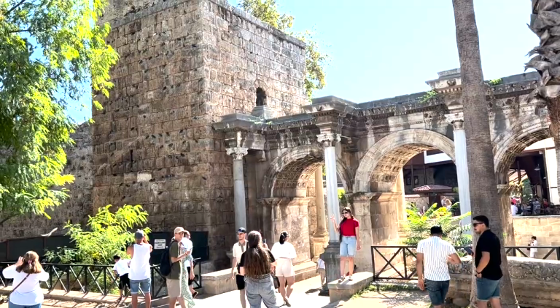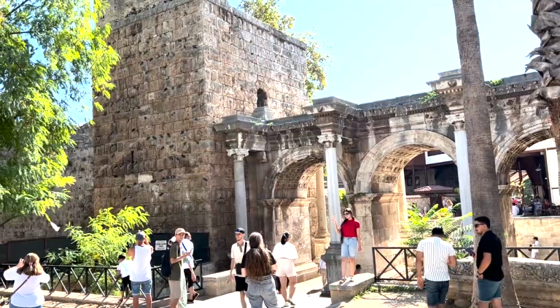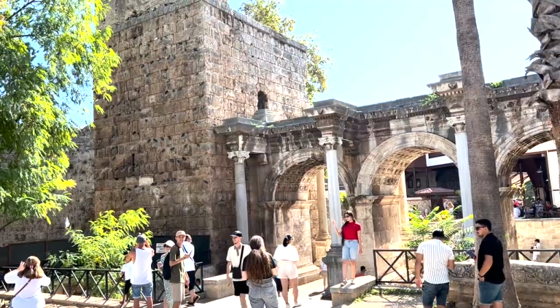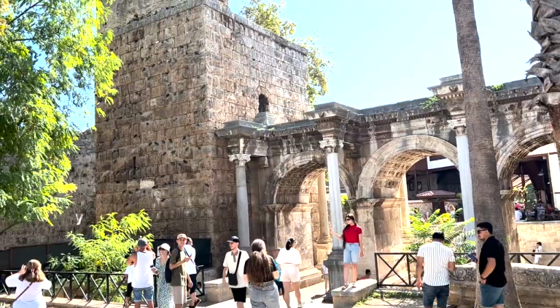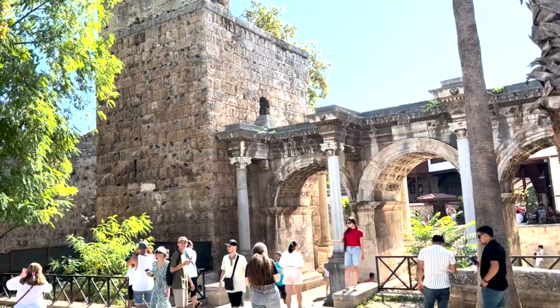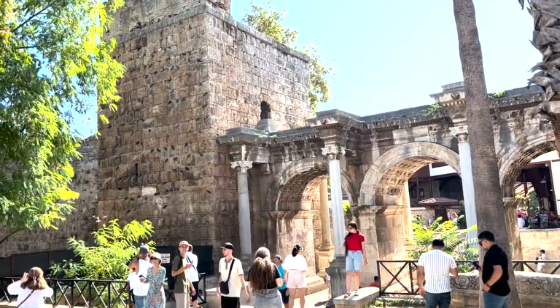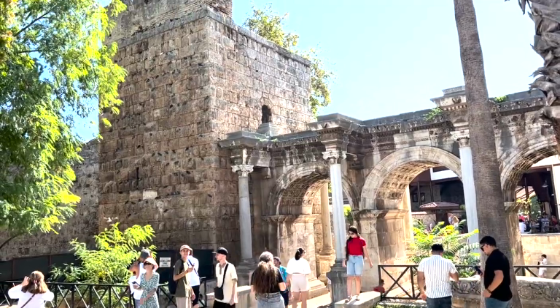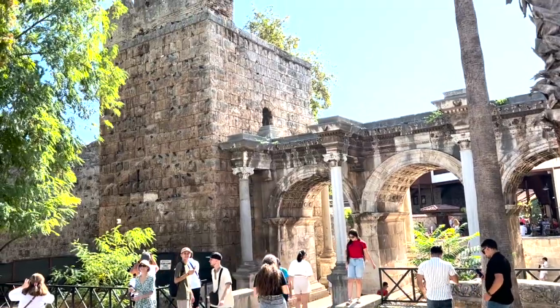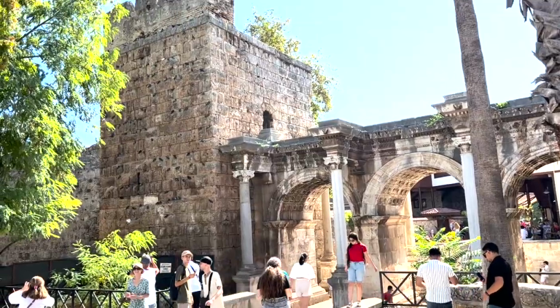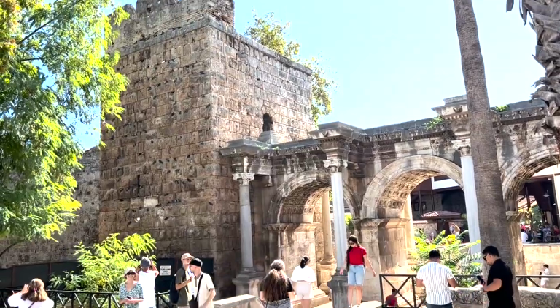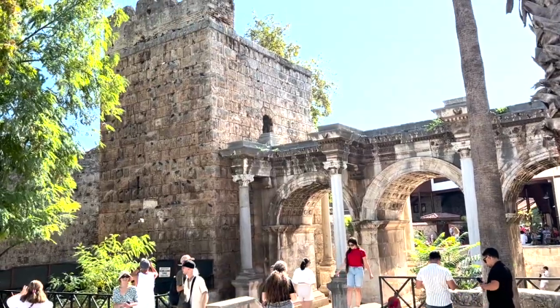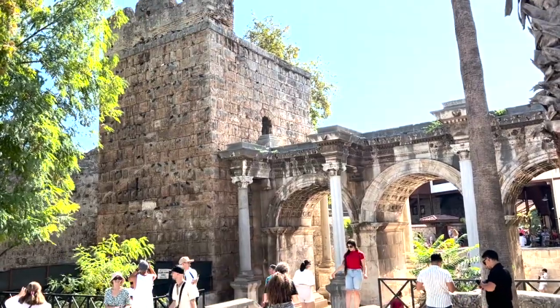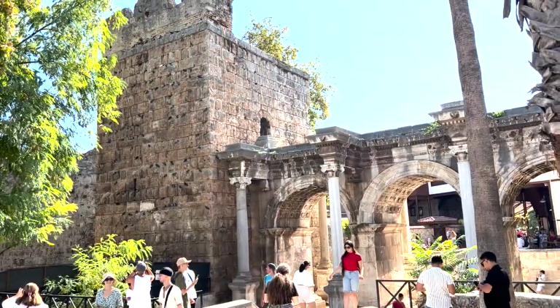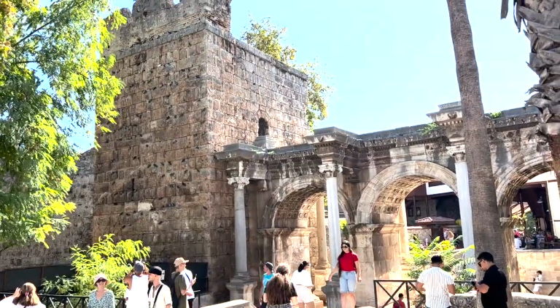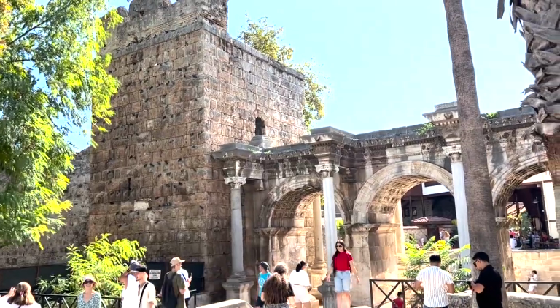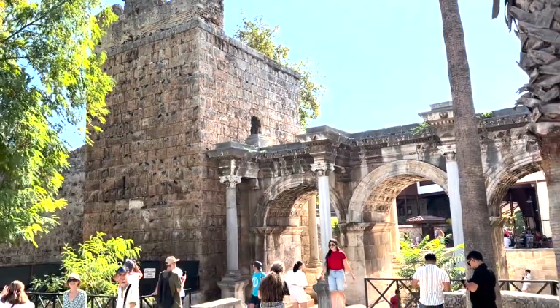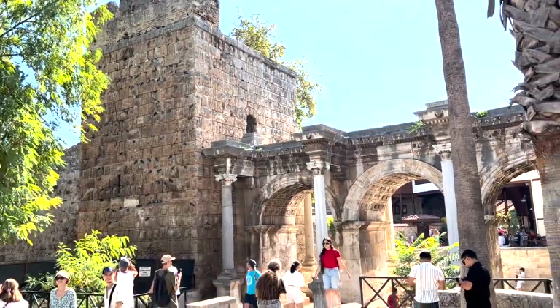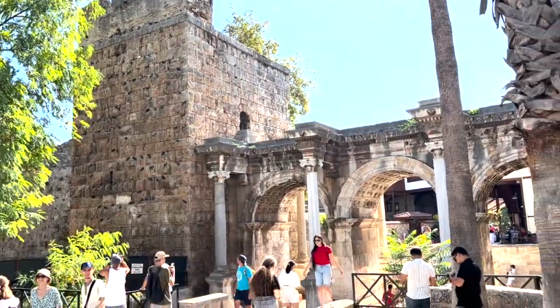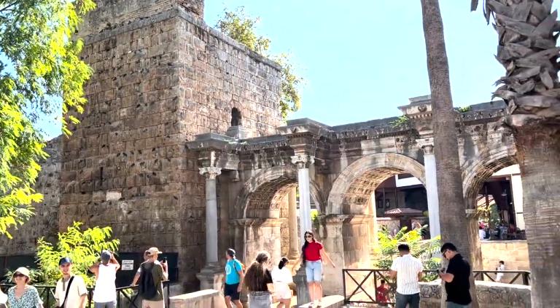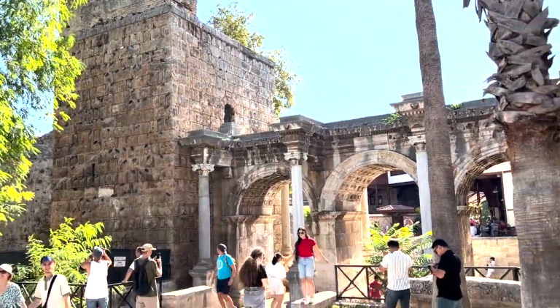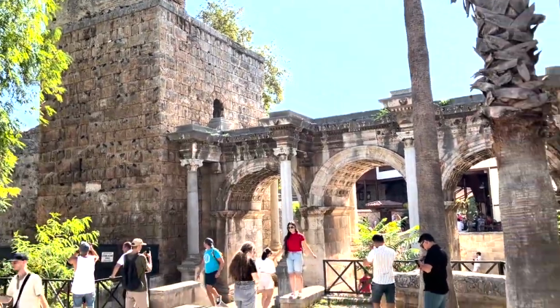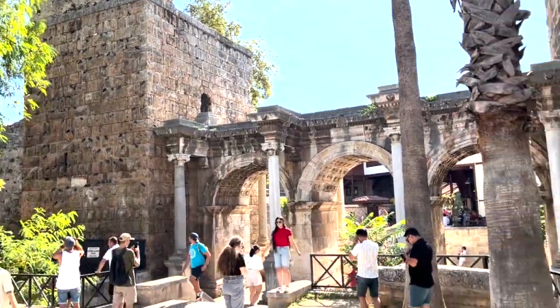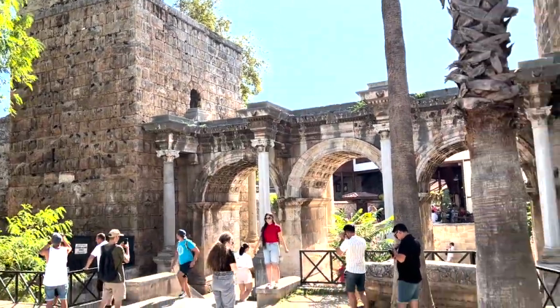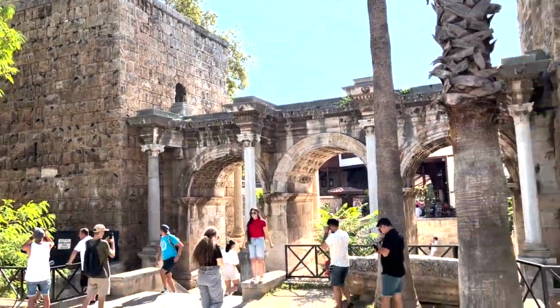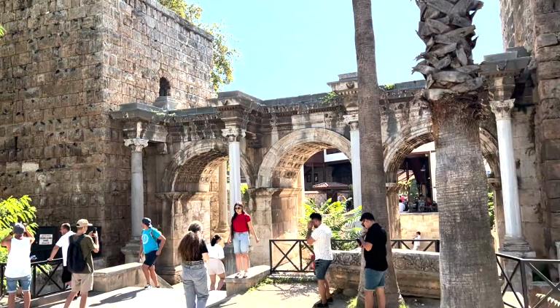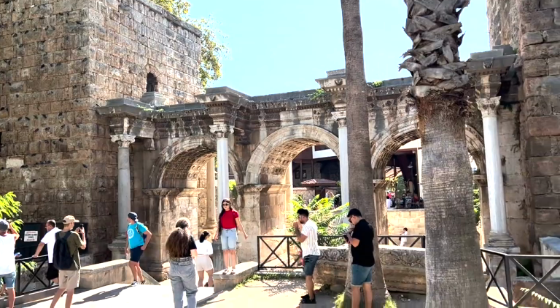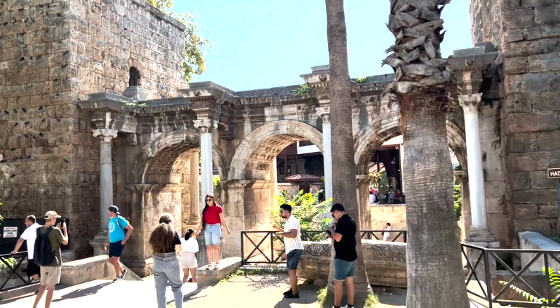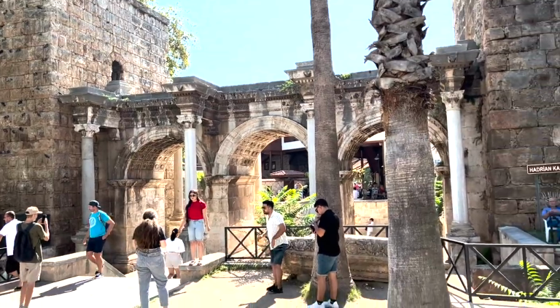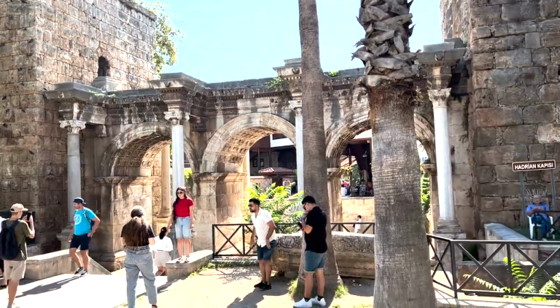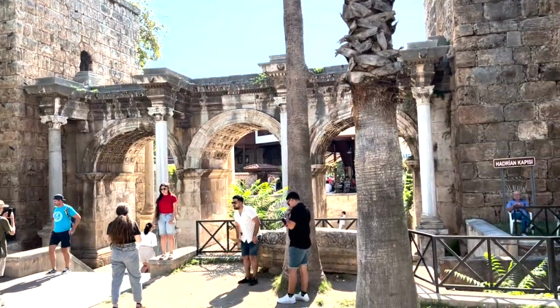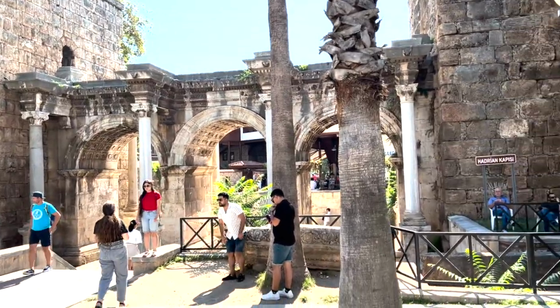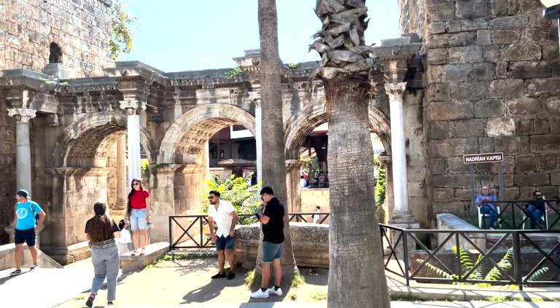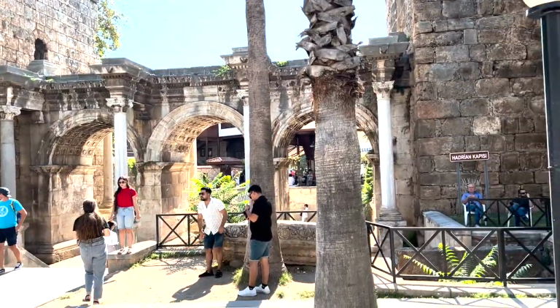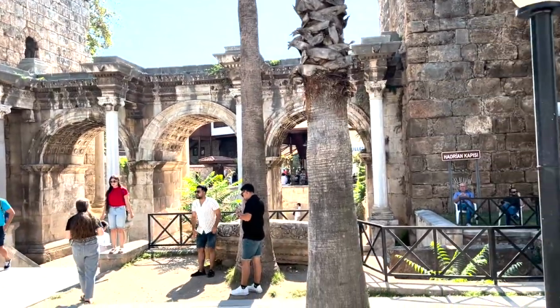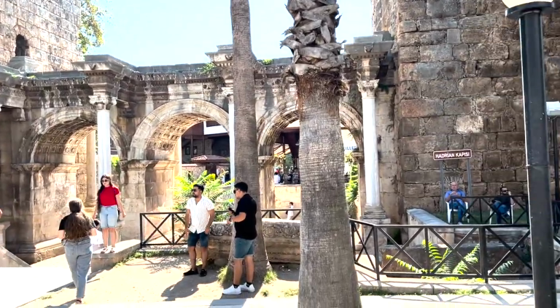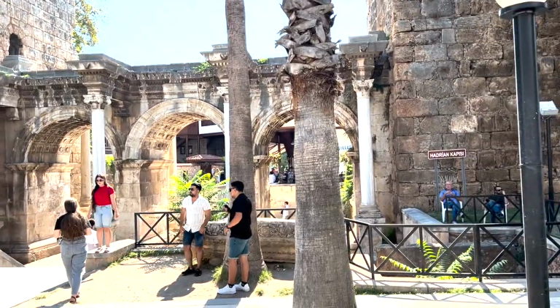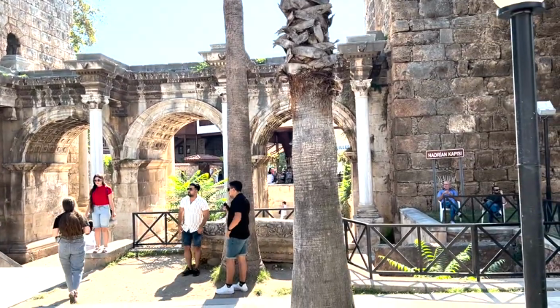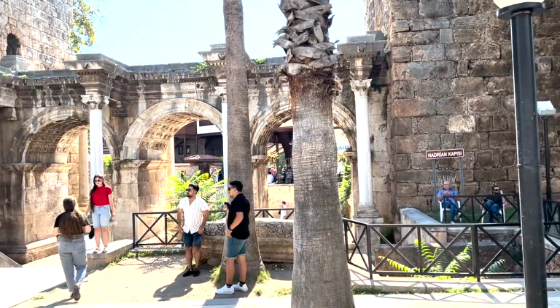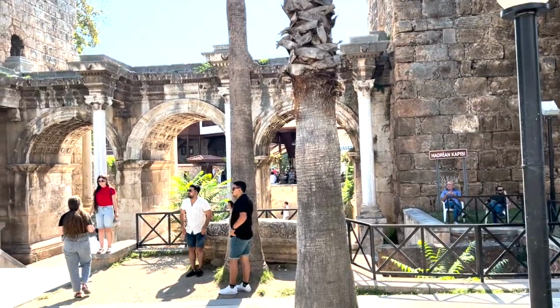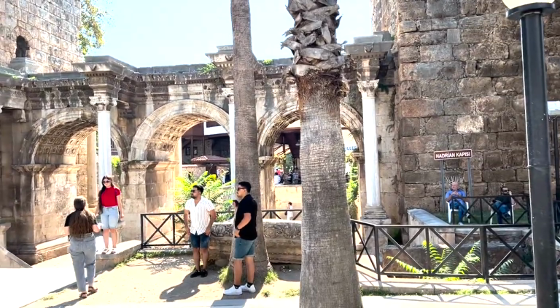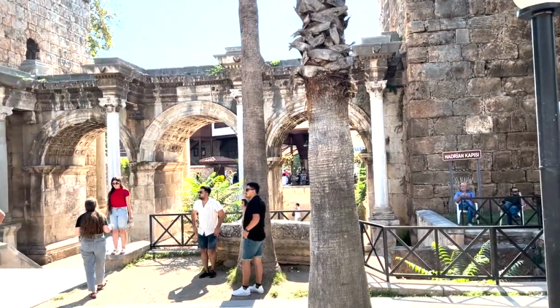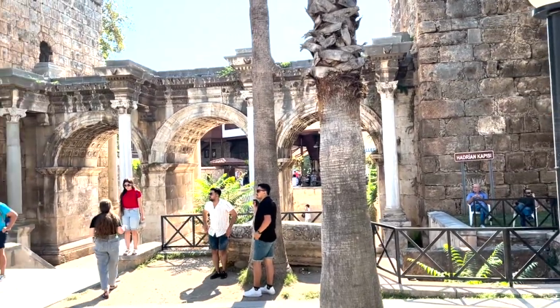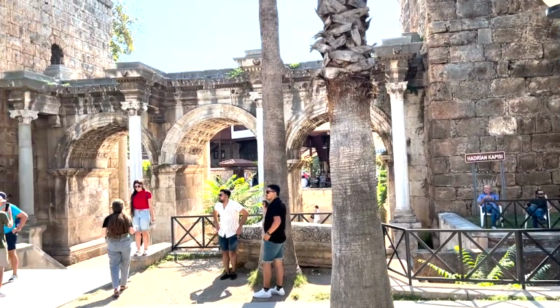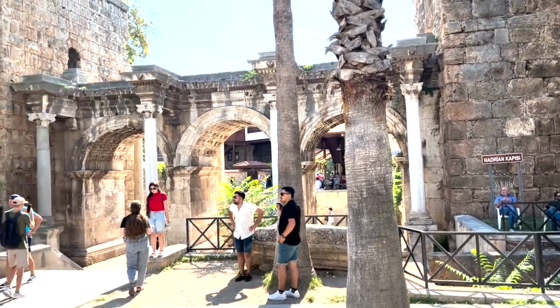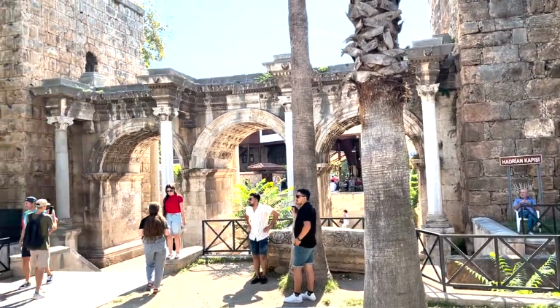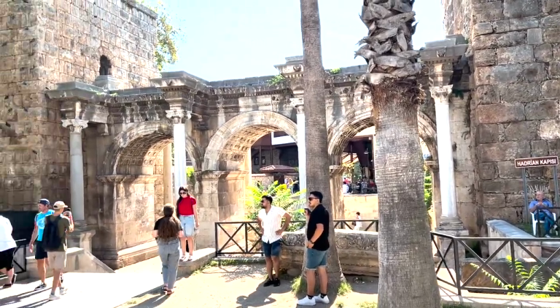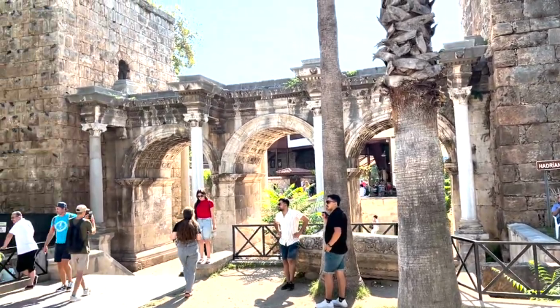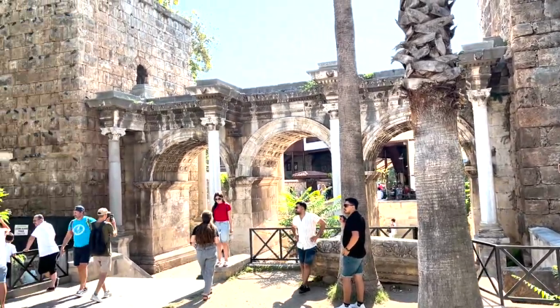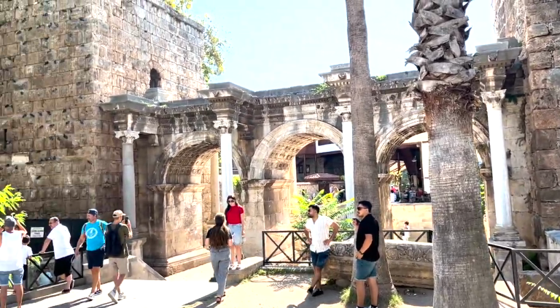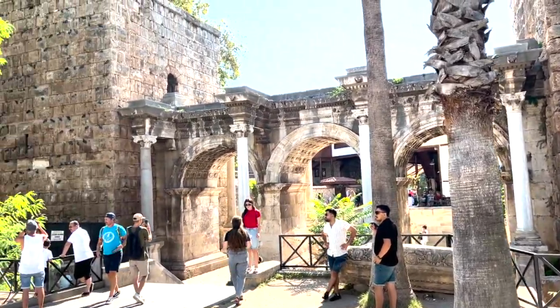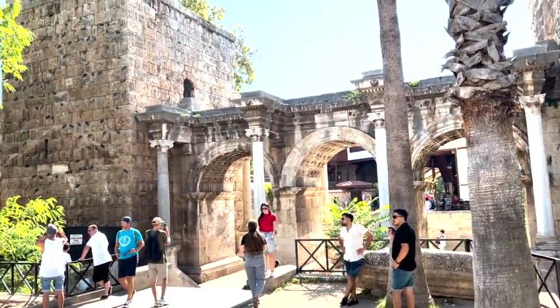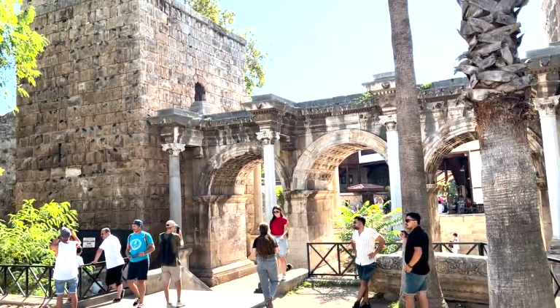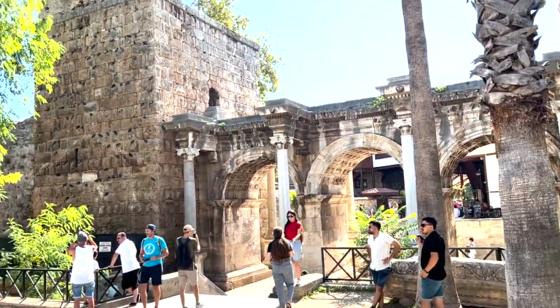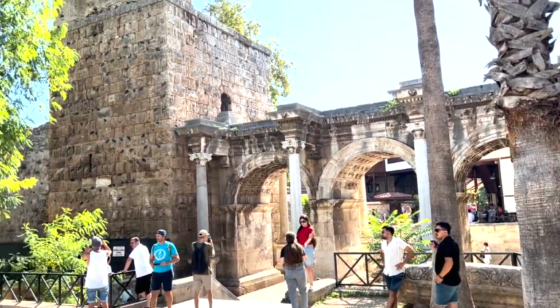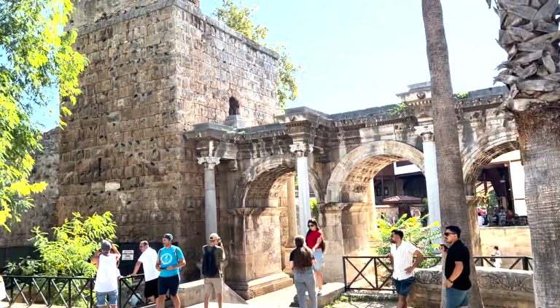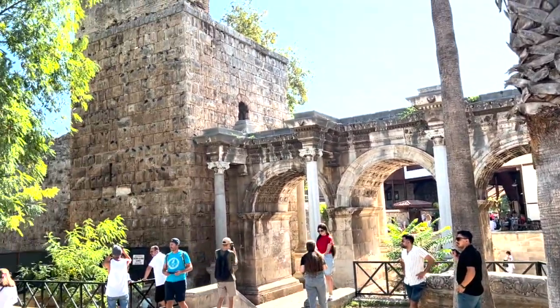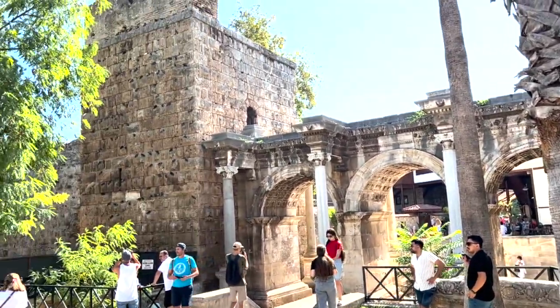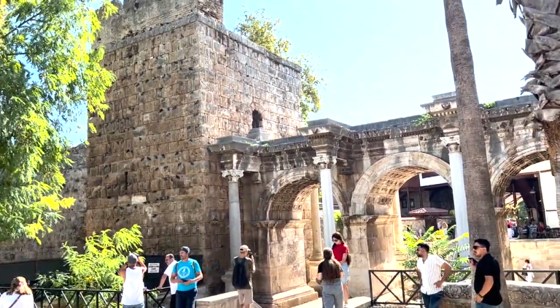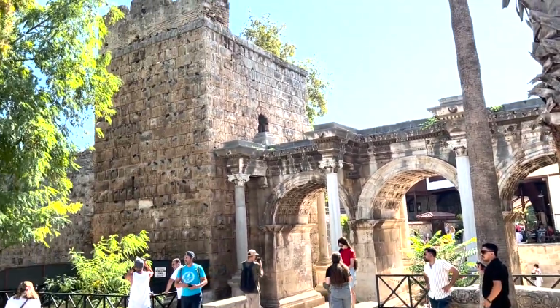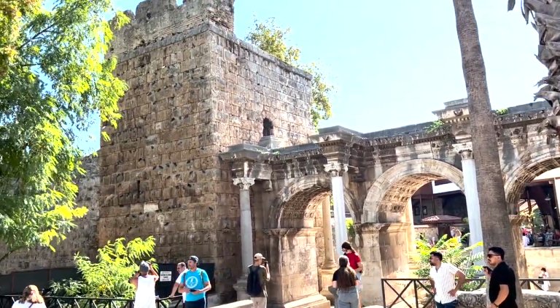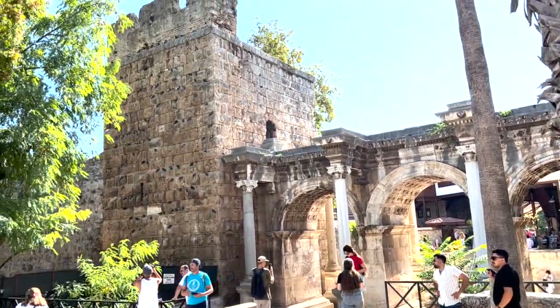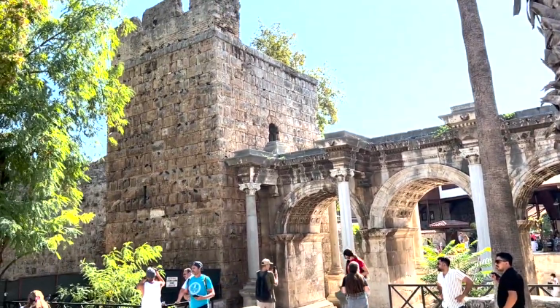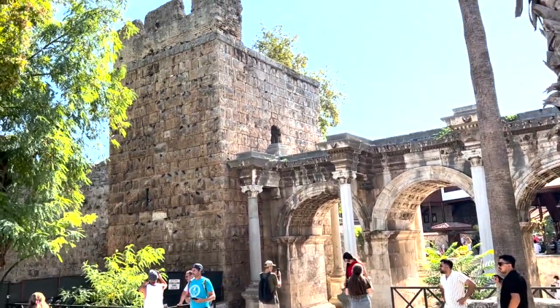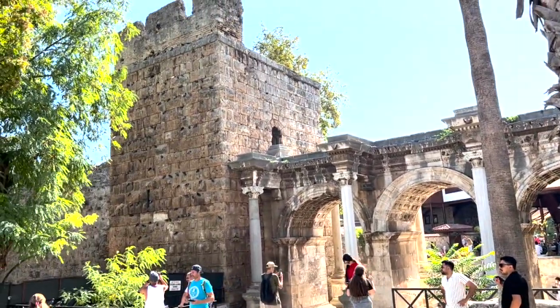This is Hadrian's Gate, also known as Hadrian Kapısı, also known as Üç Kapılar. We'll try some food here as well.